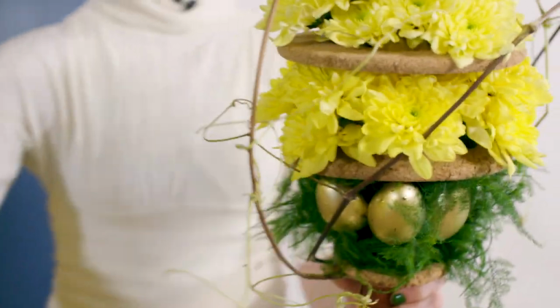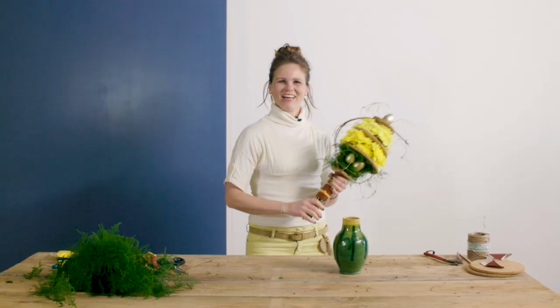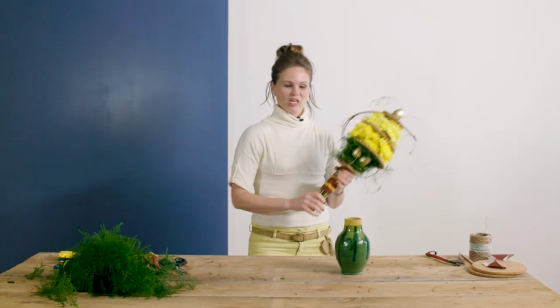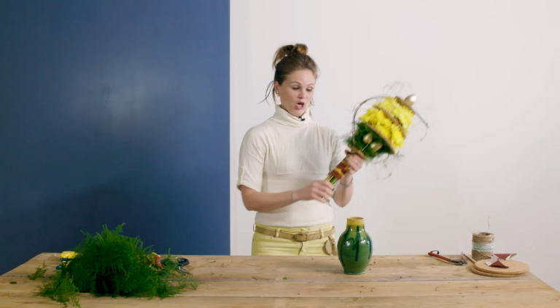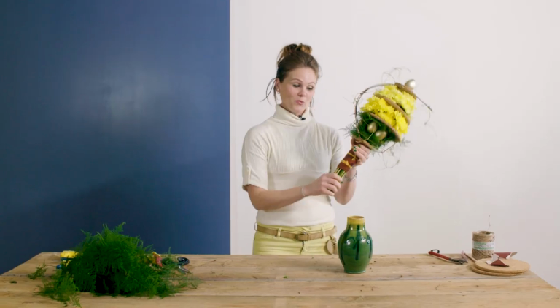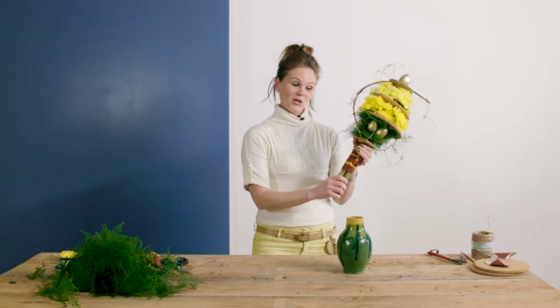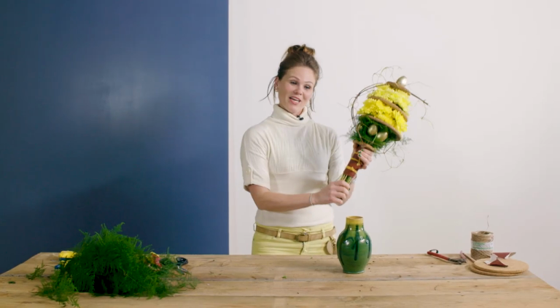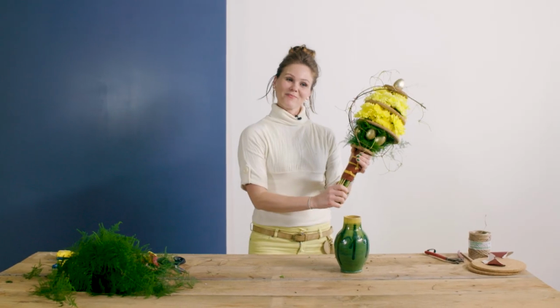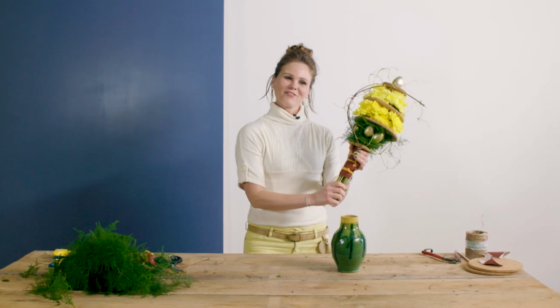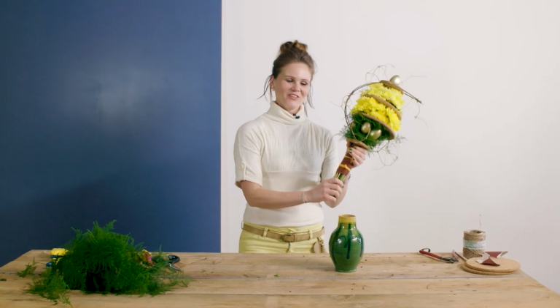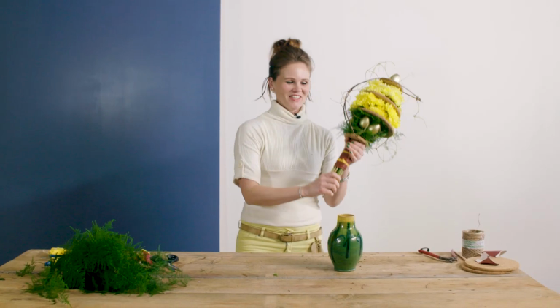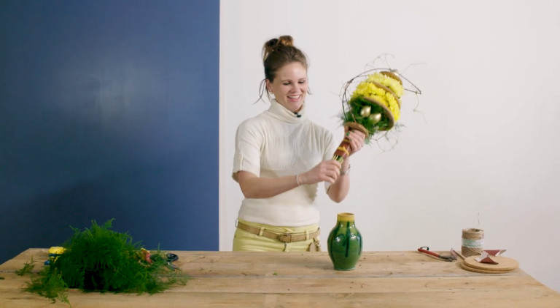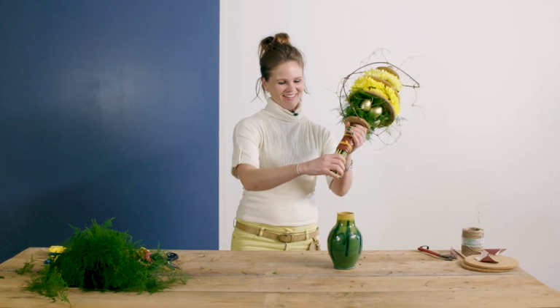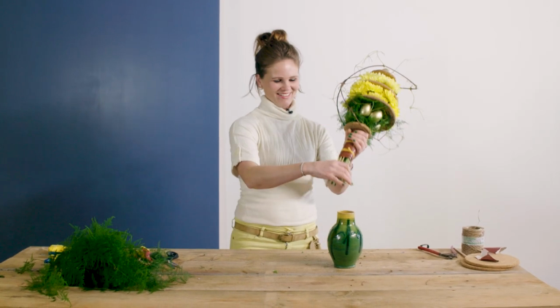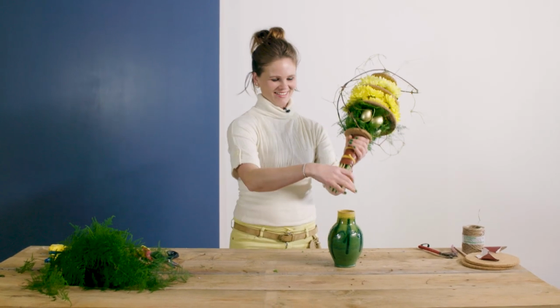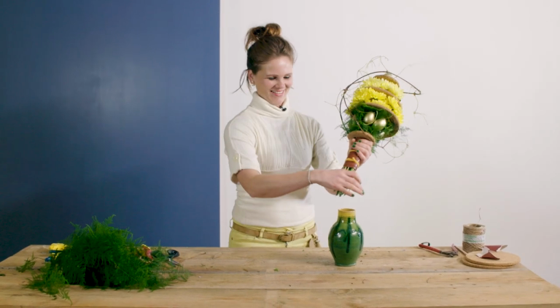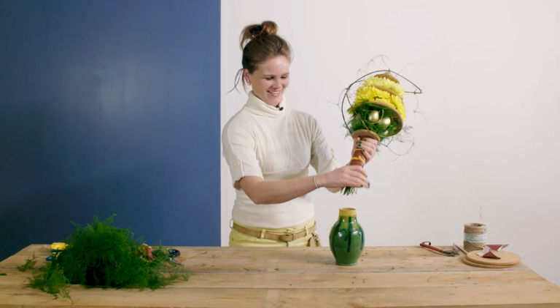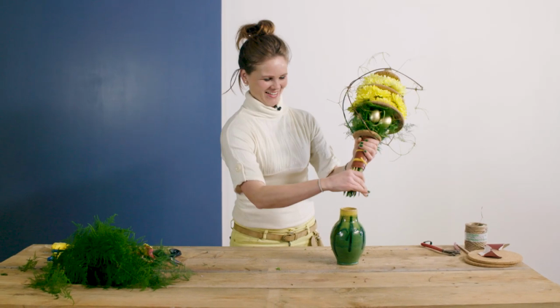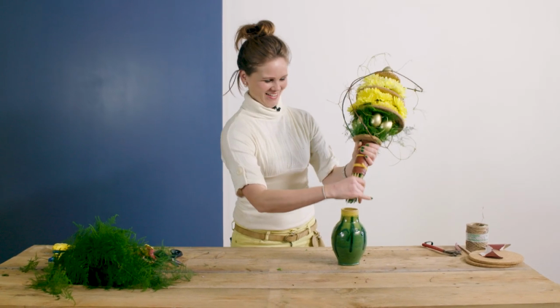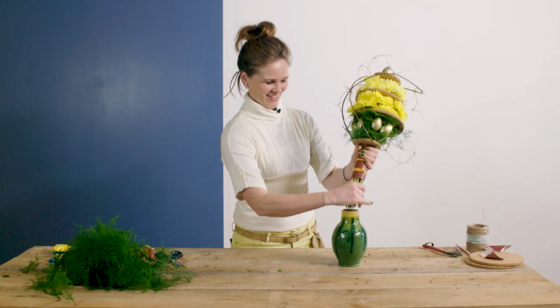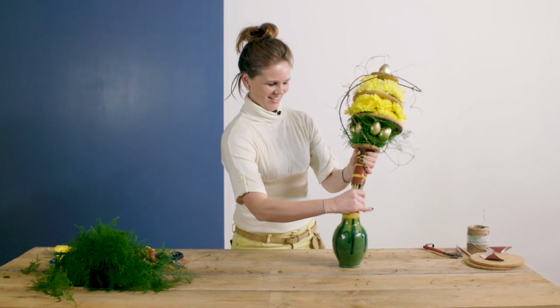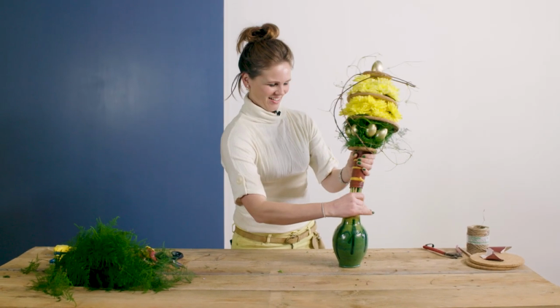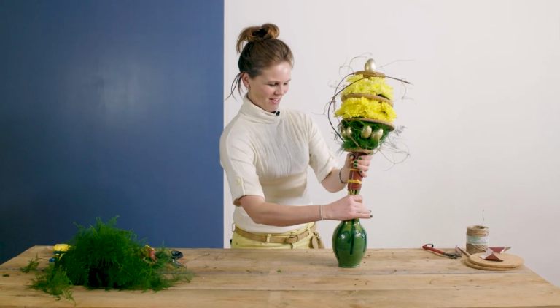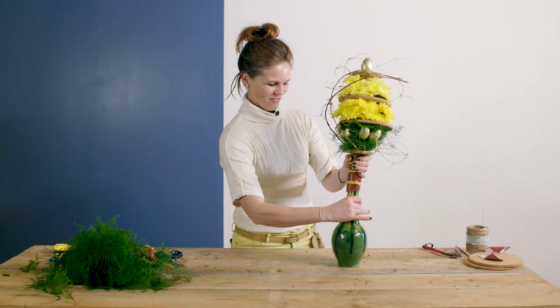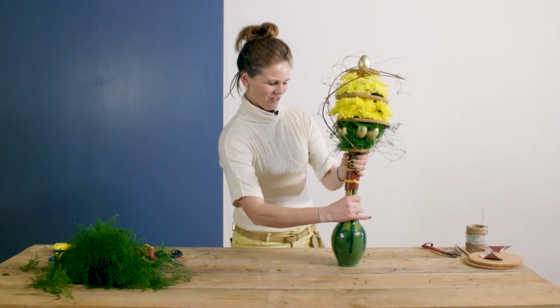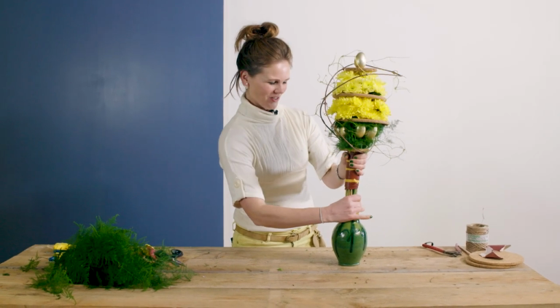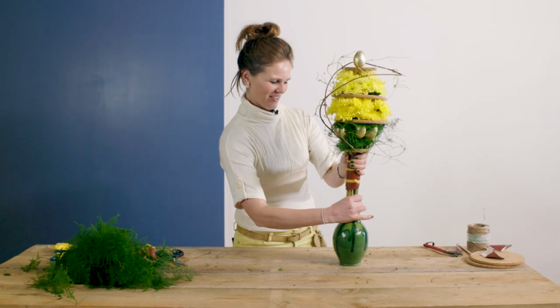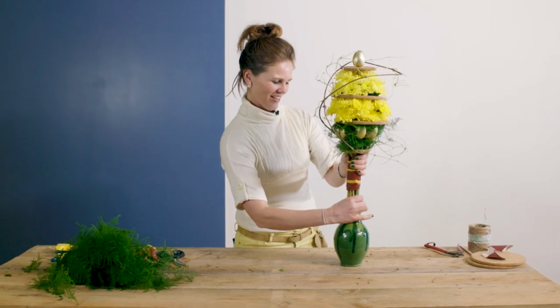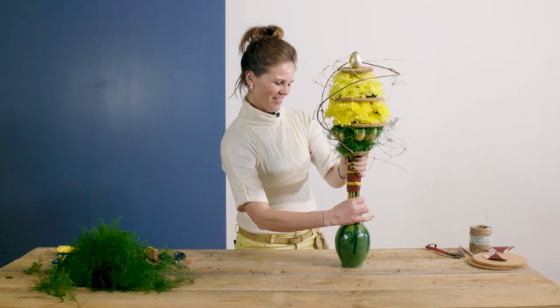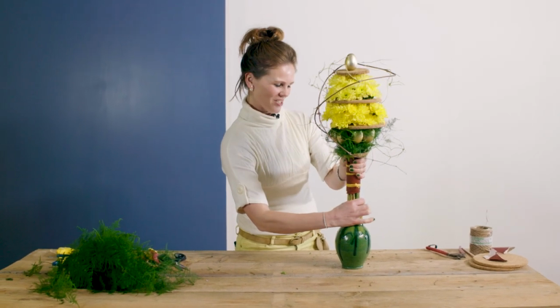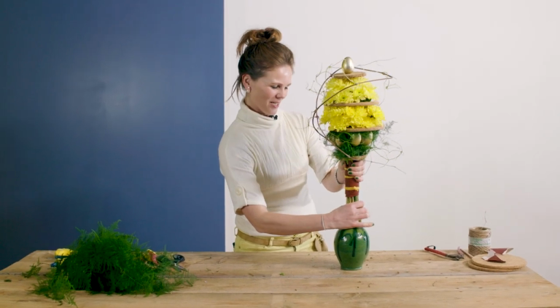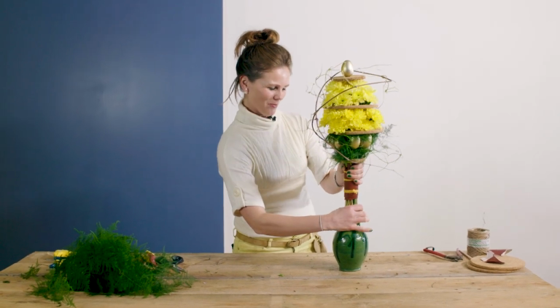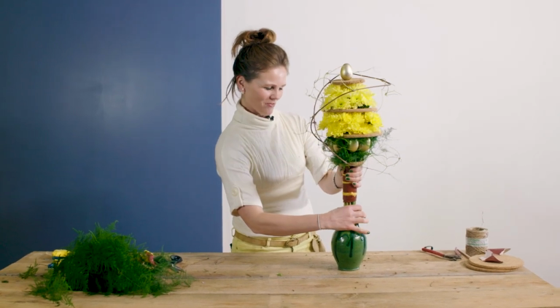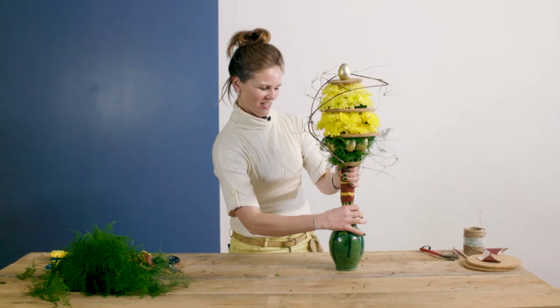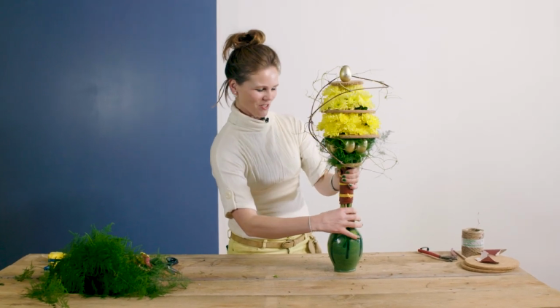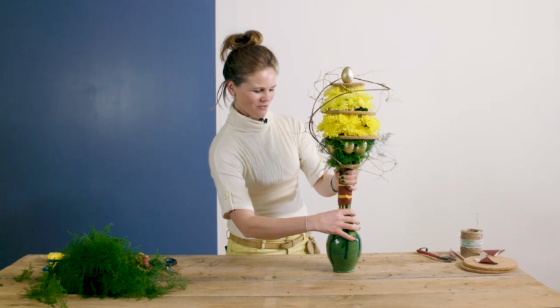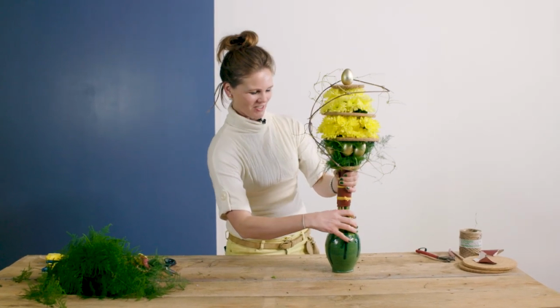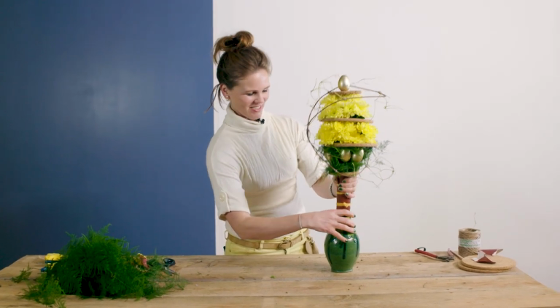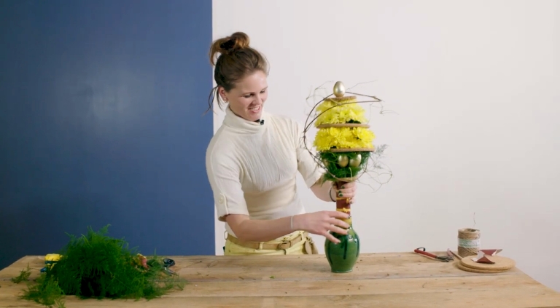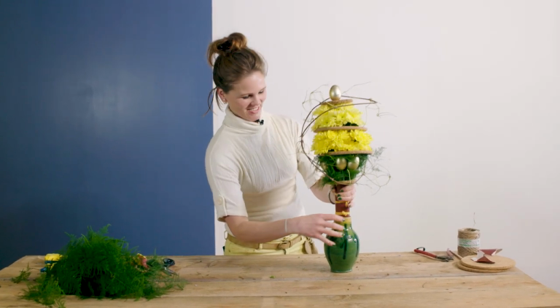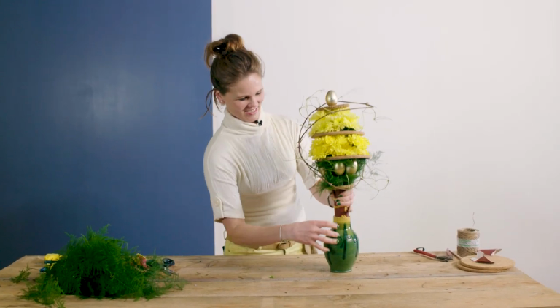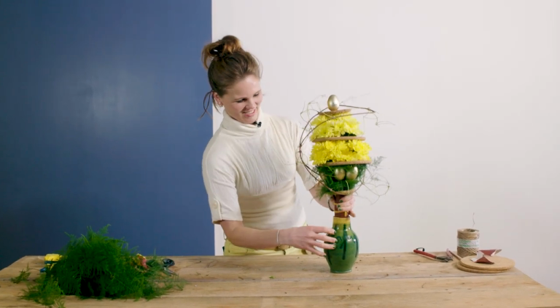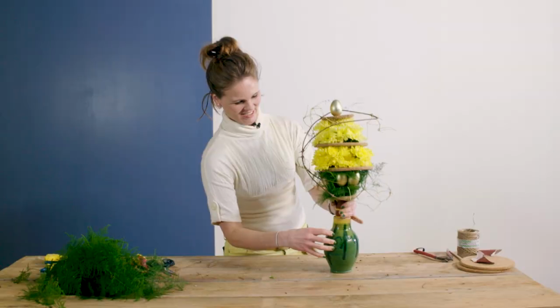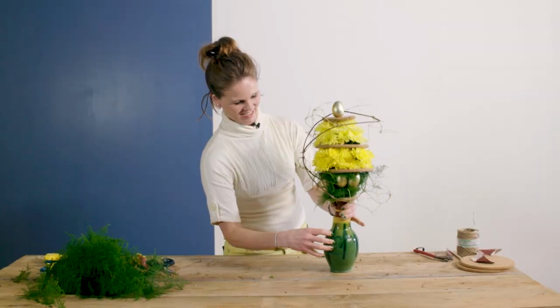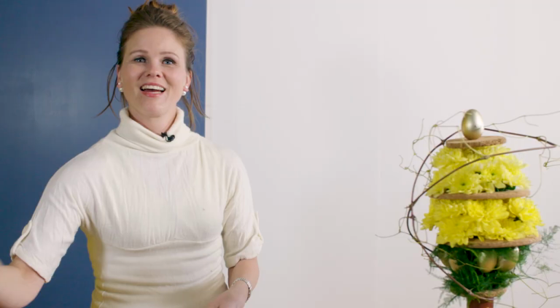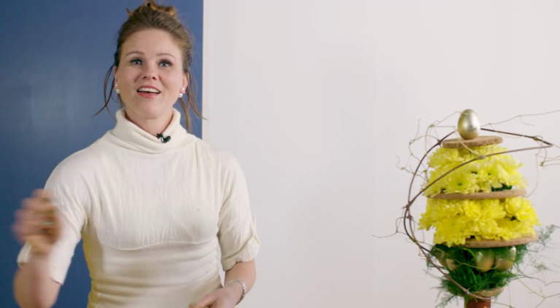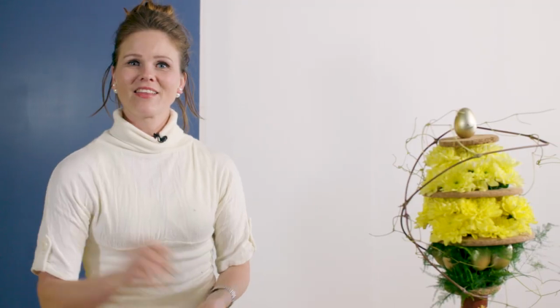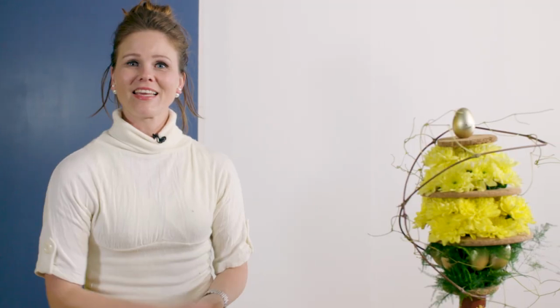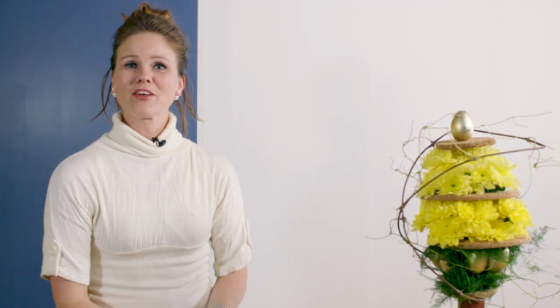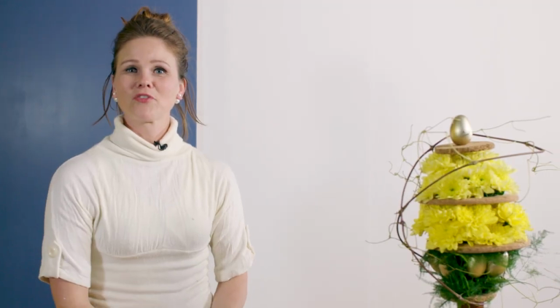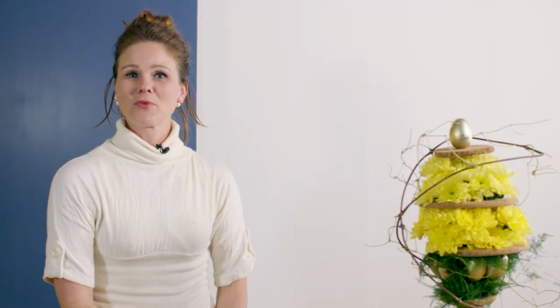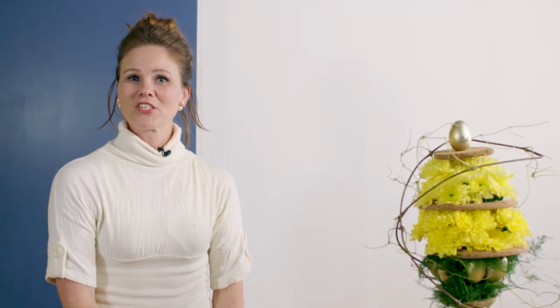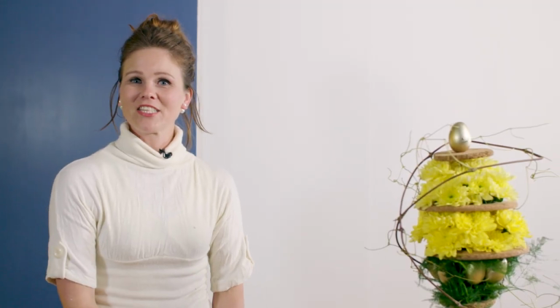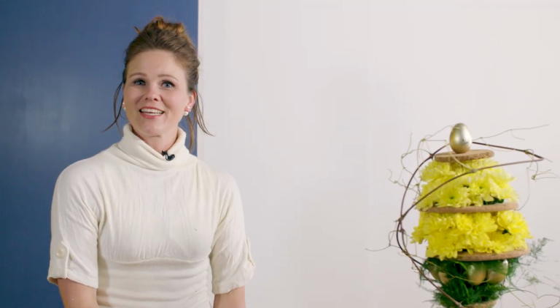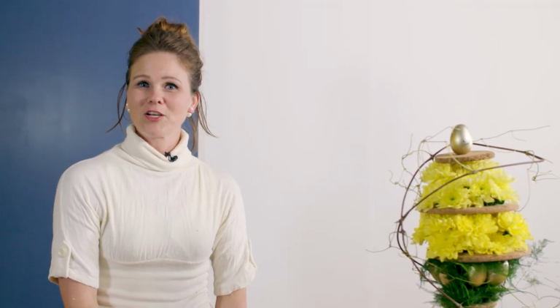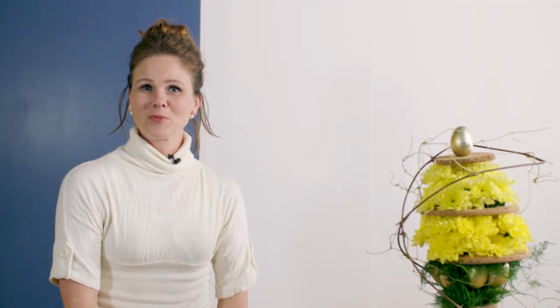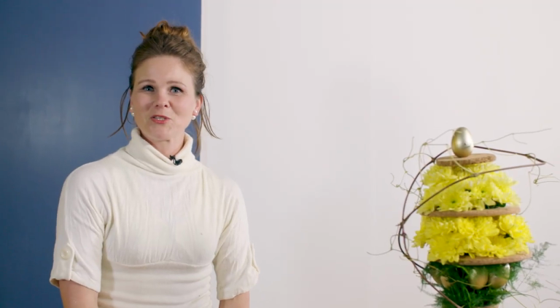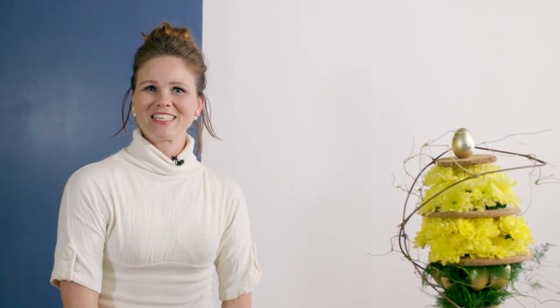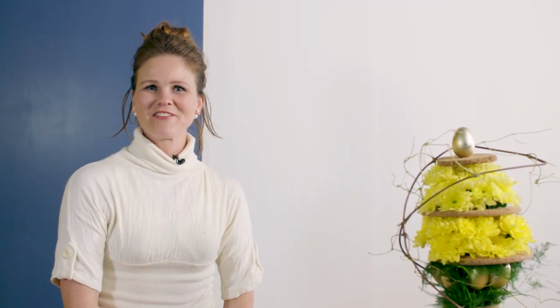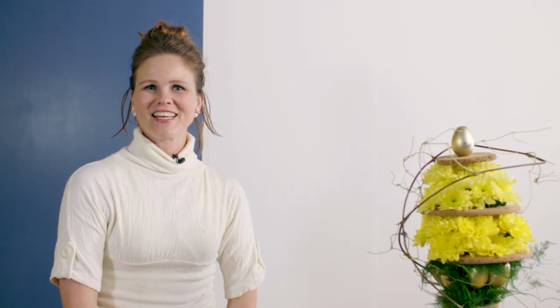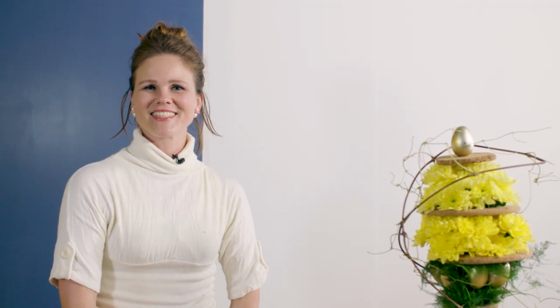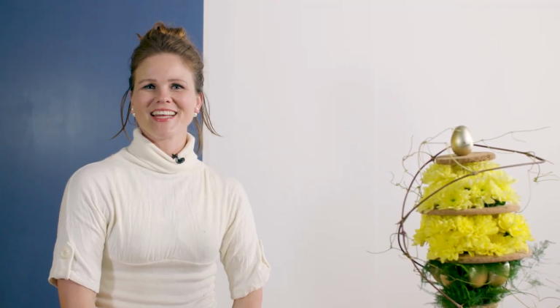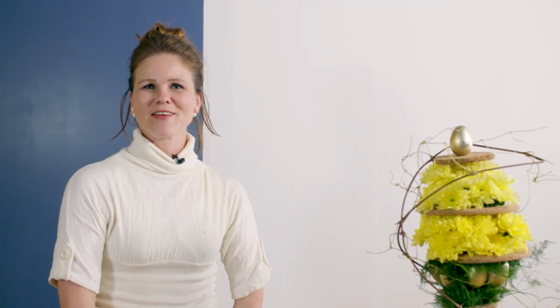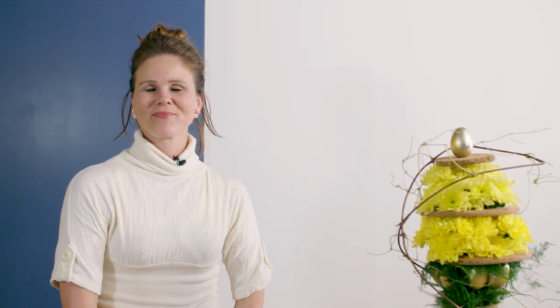I hope you like my funny egg. I found a nice shaped vase for this. Thank you for watching and hope to see you next time.